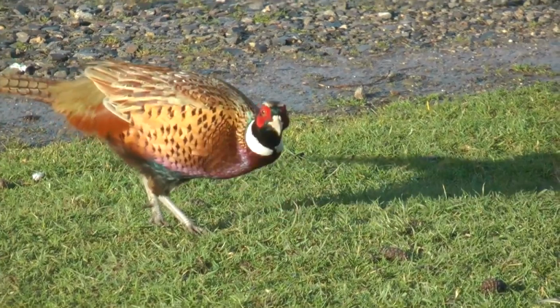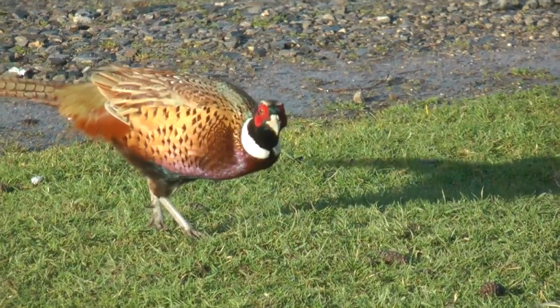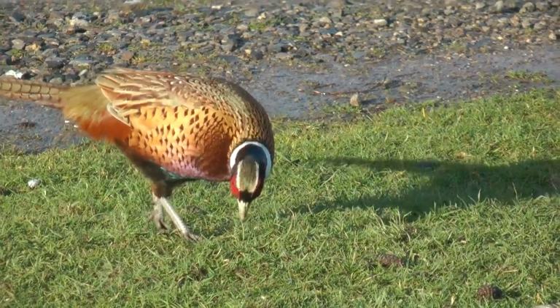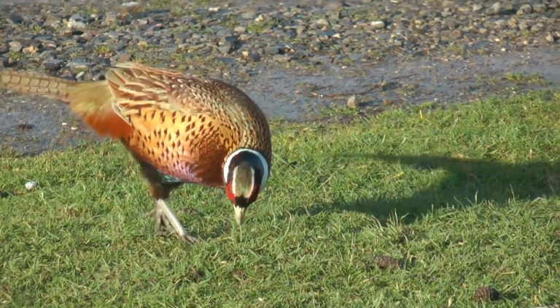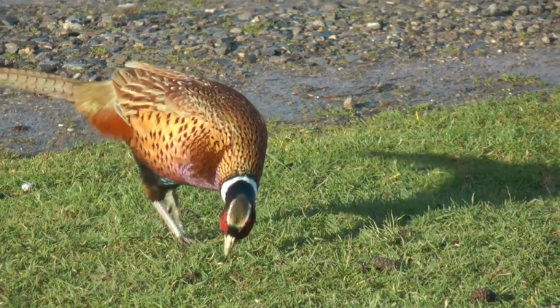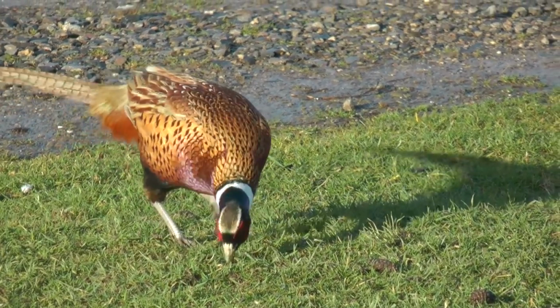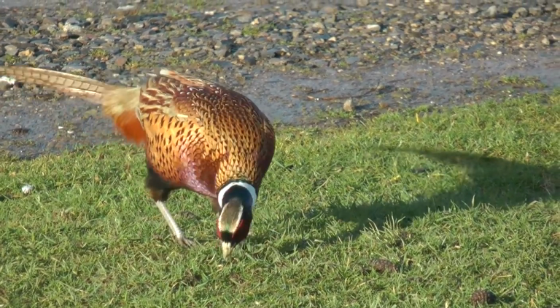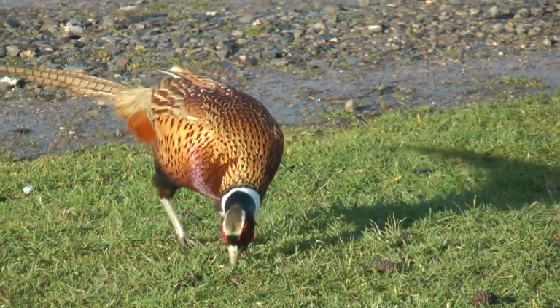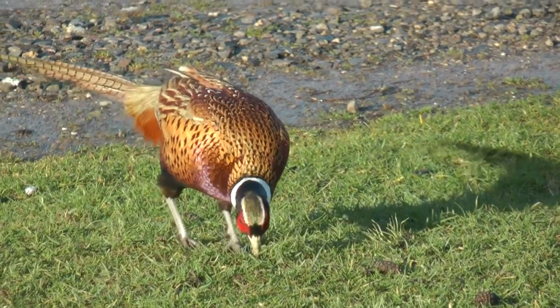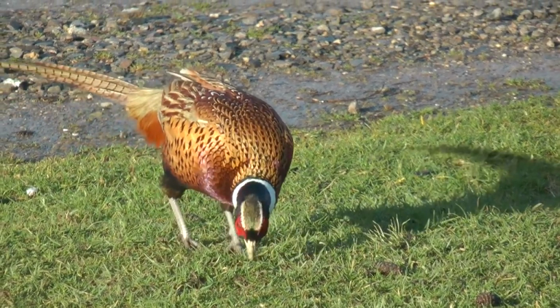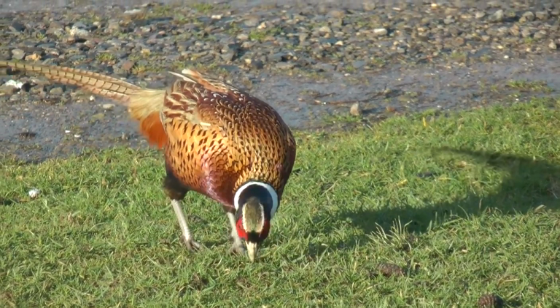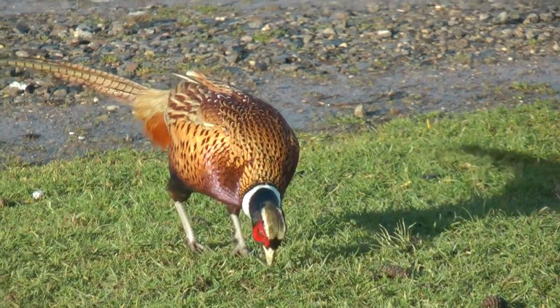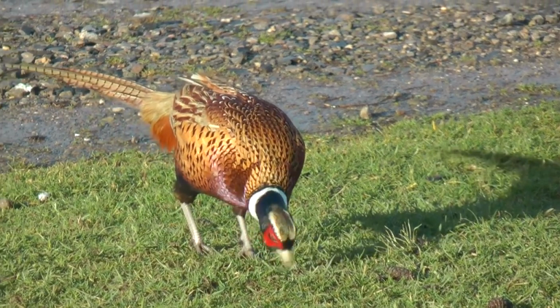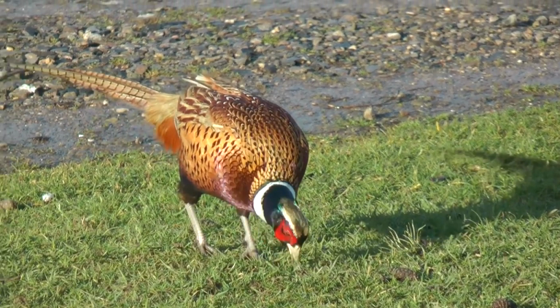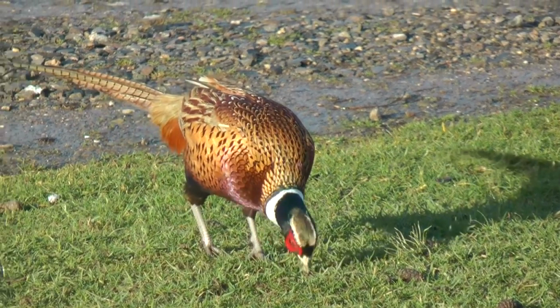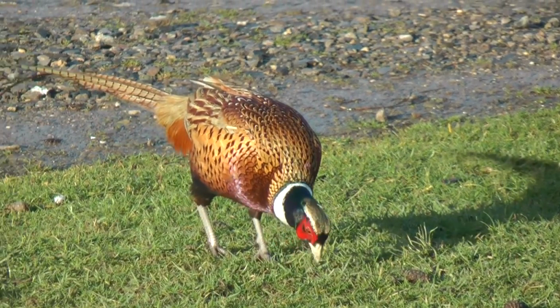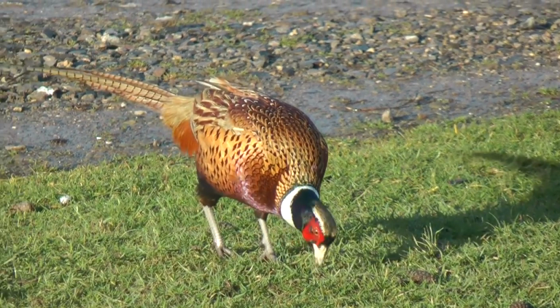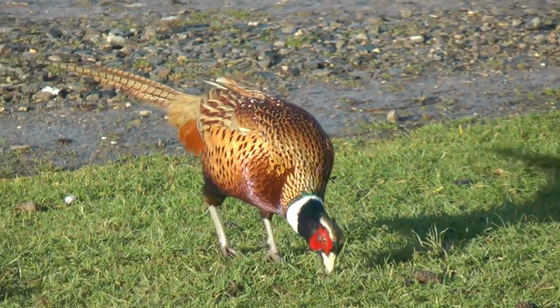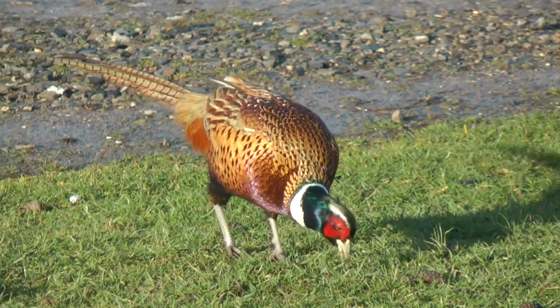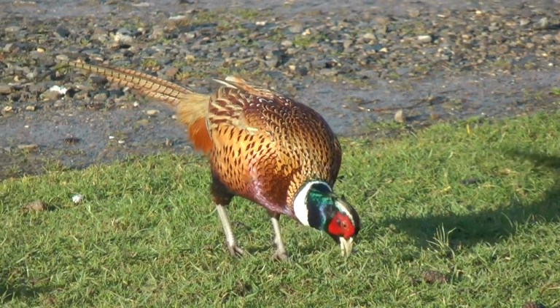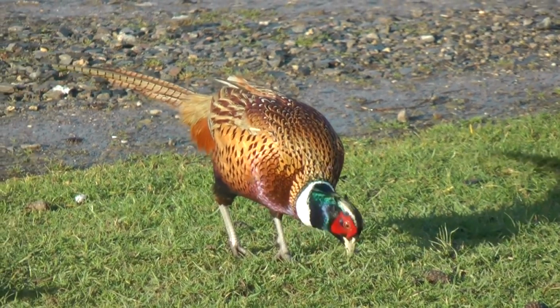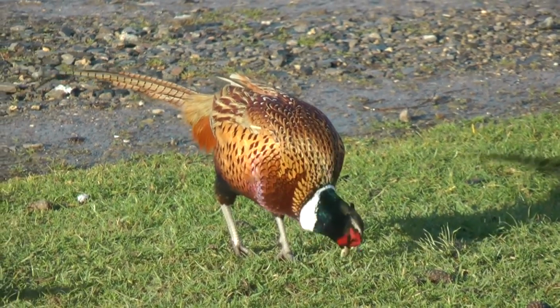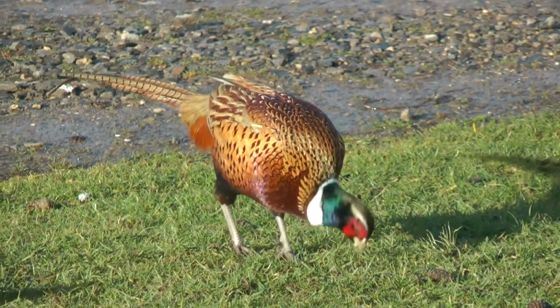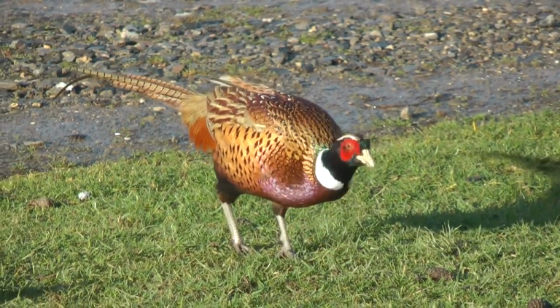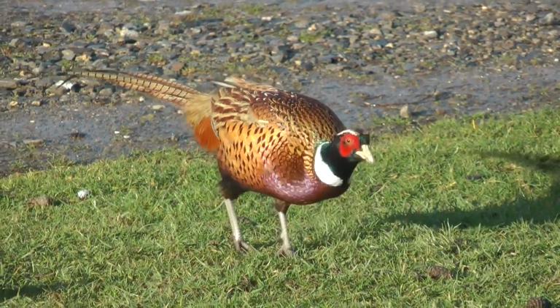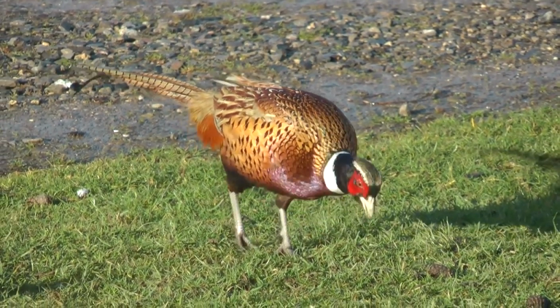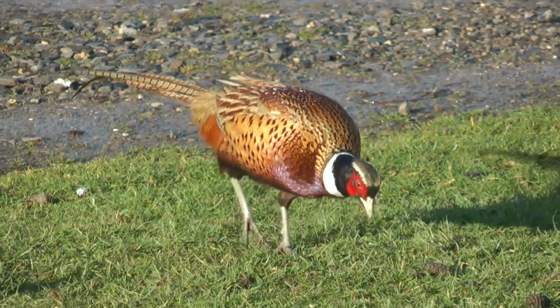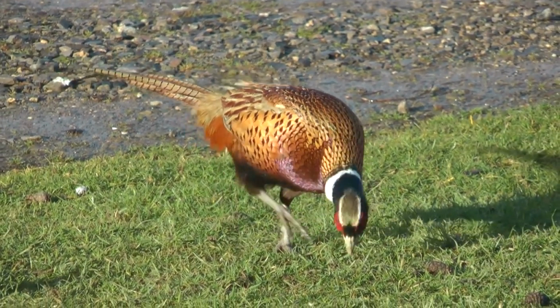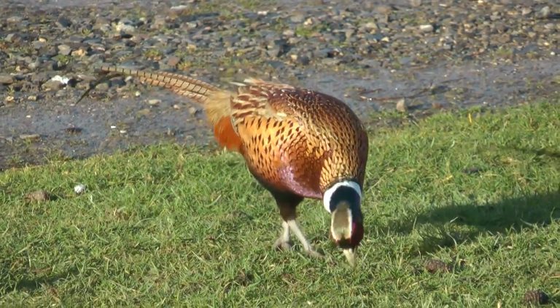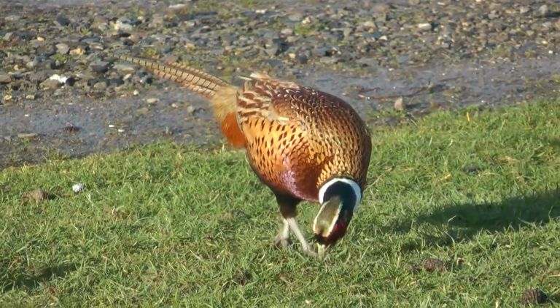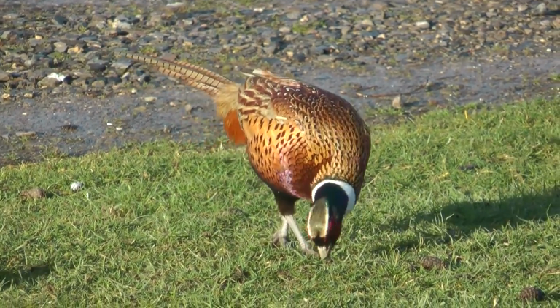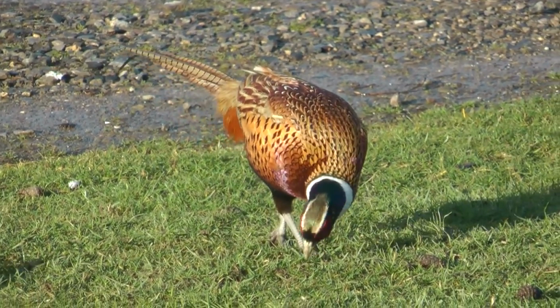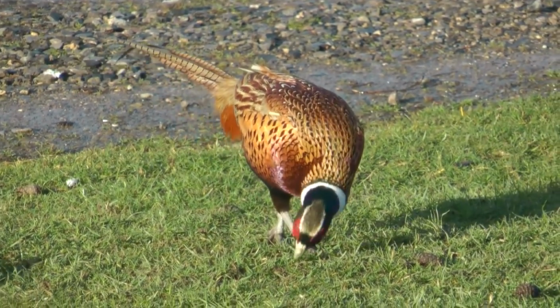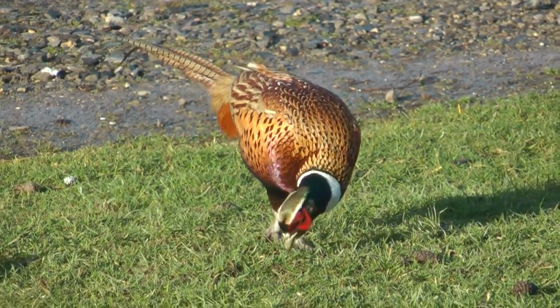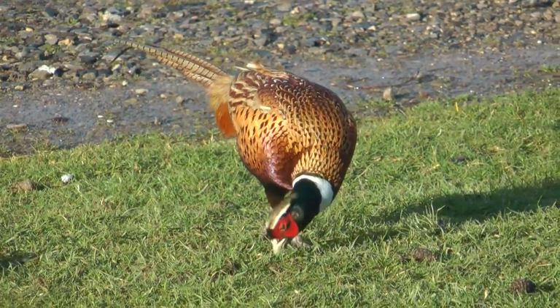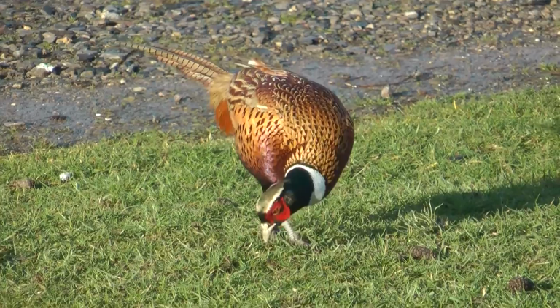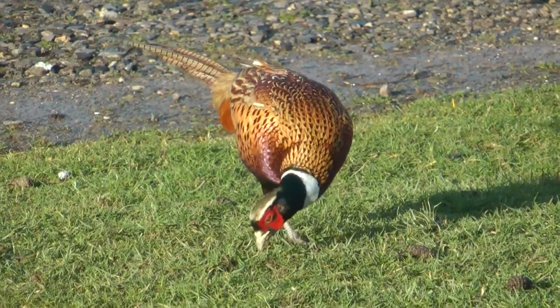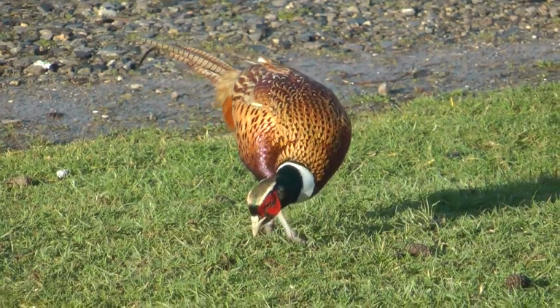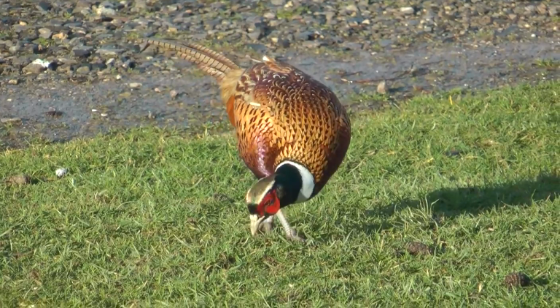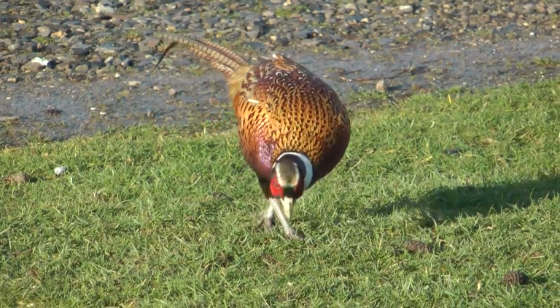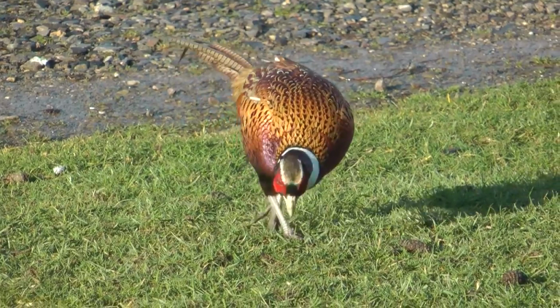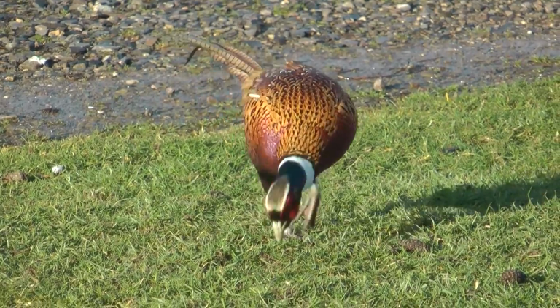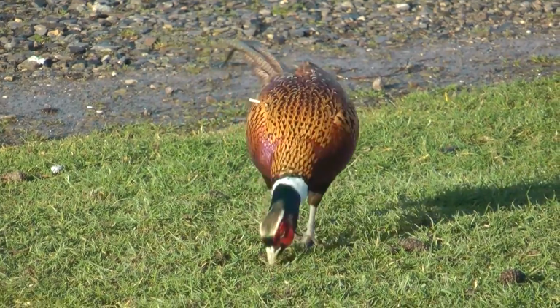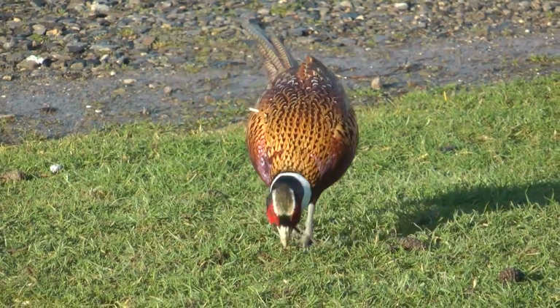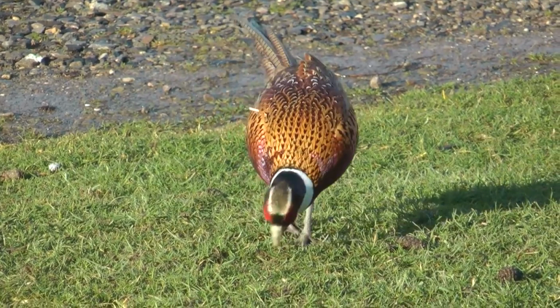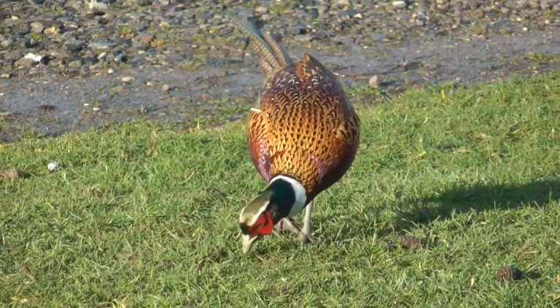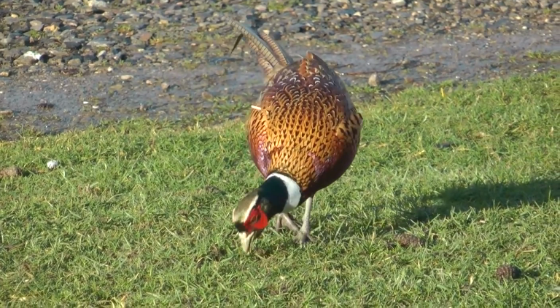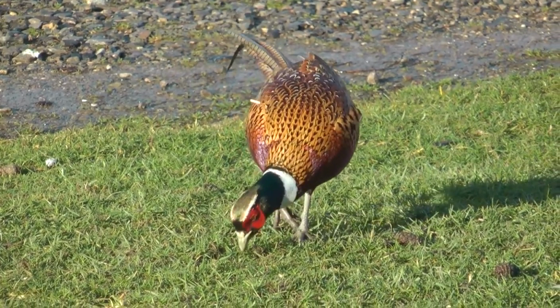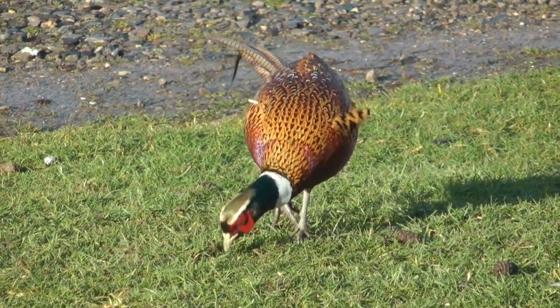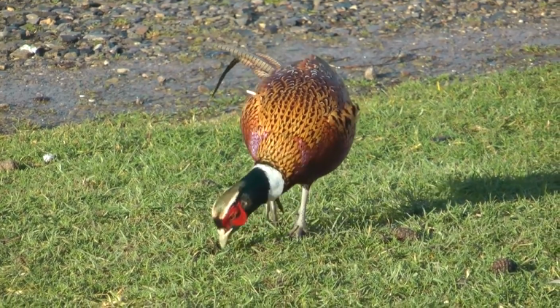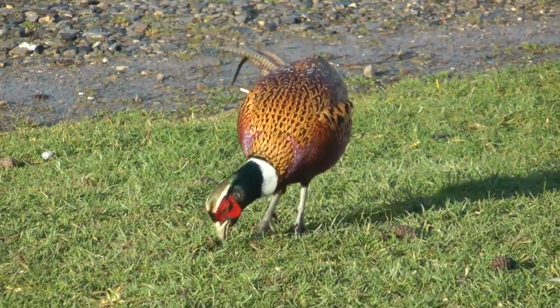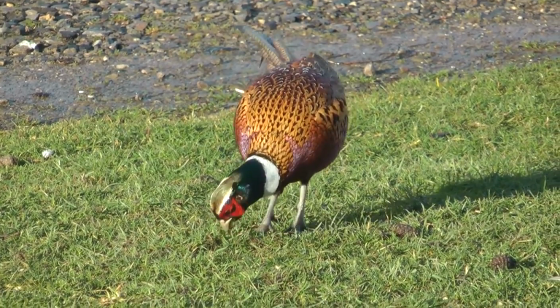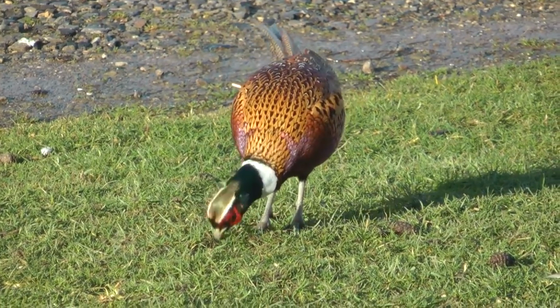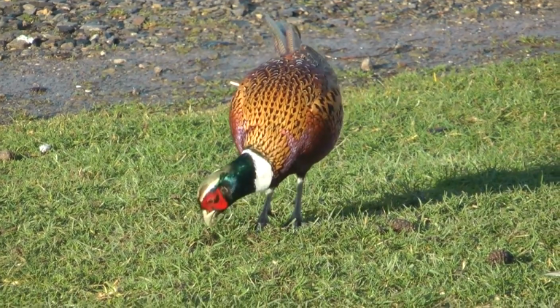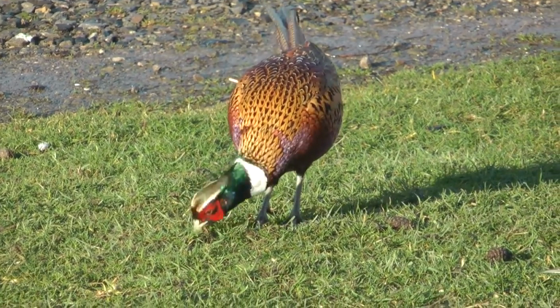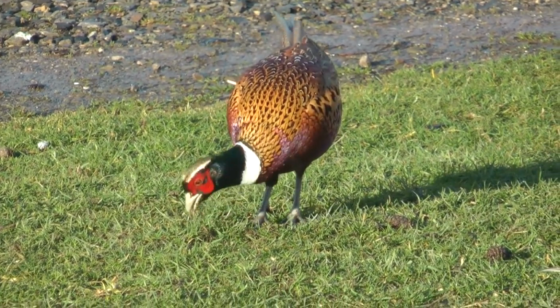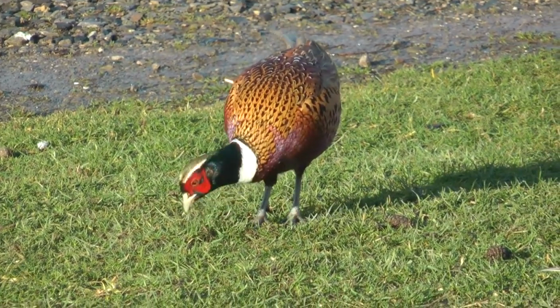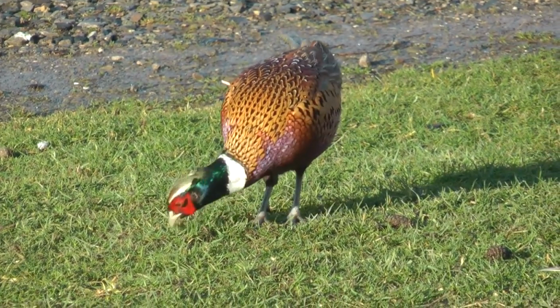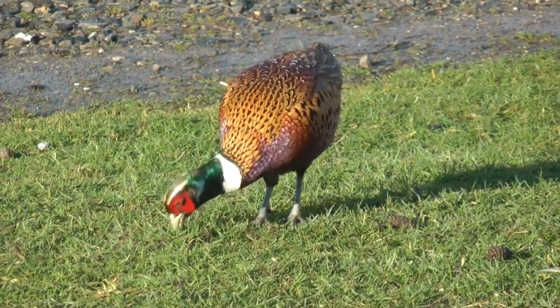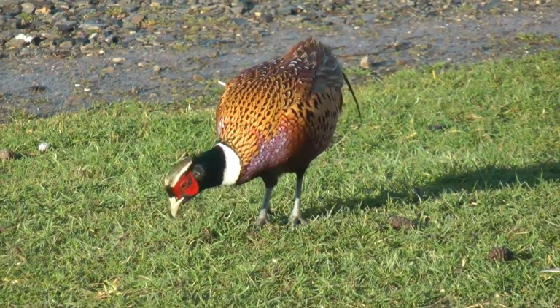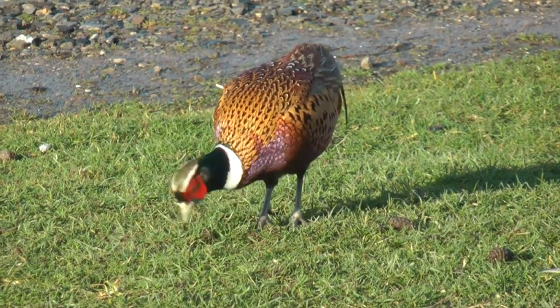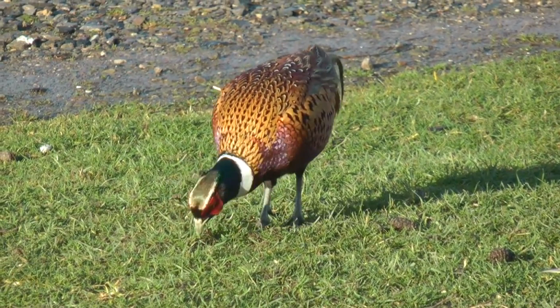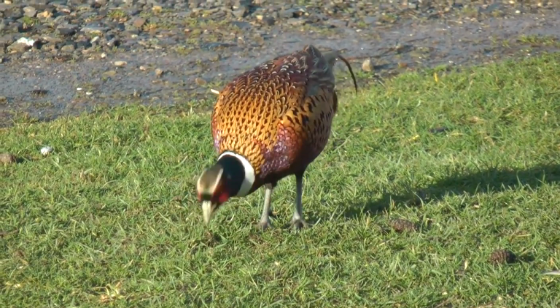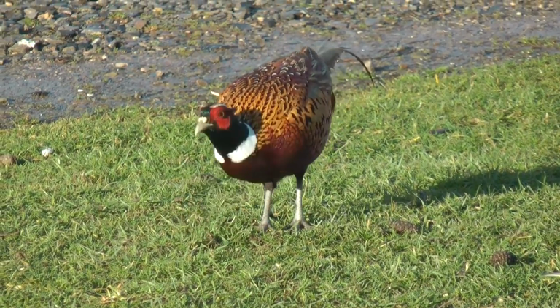Pheasants can survive up to three years in the wild, but a game bird released — if it survived the shoot — may only live a year.